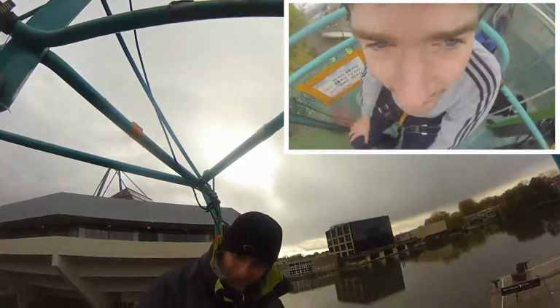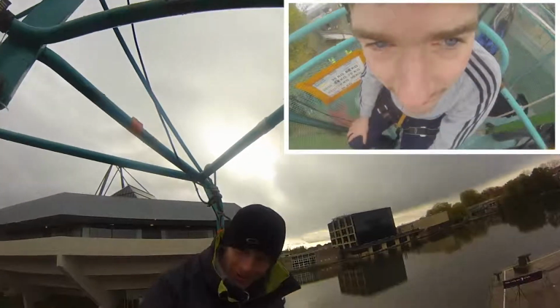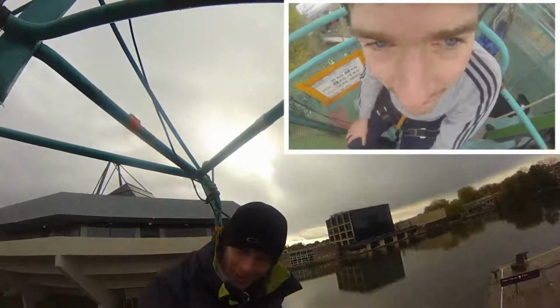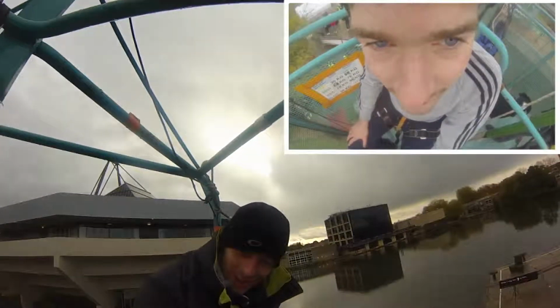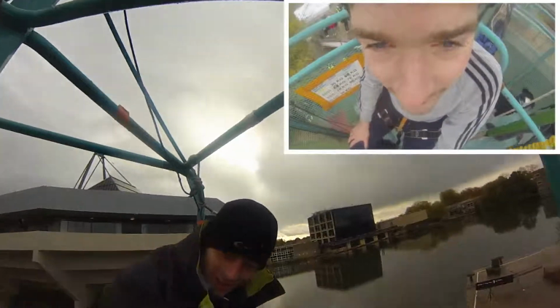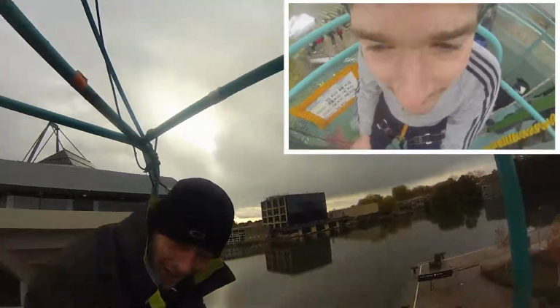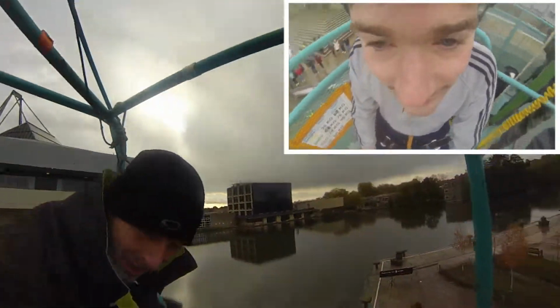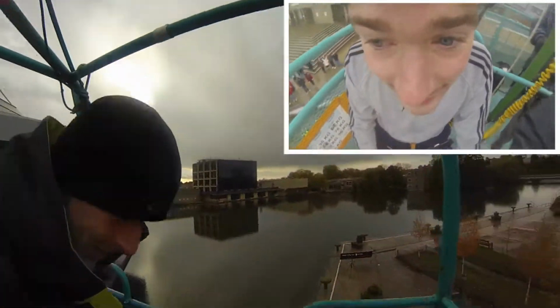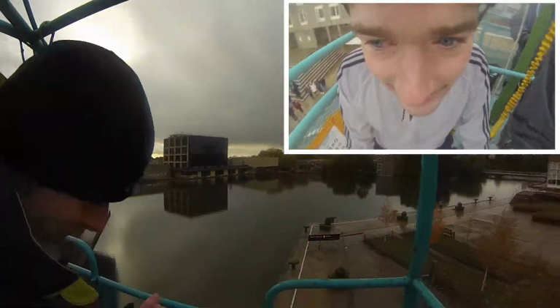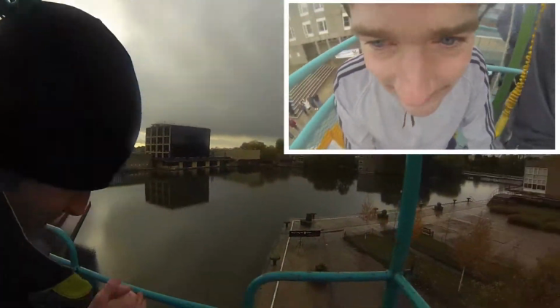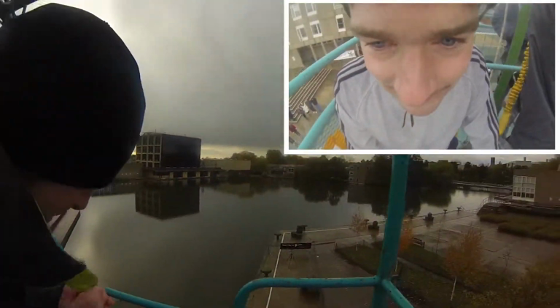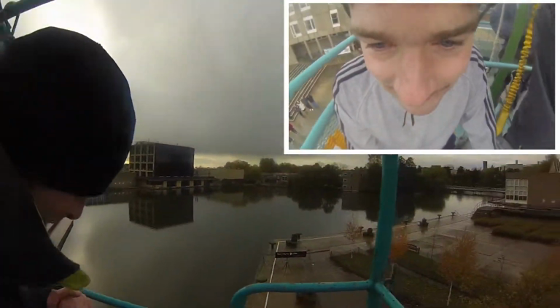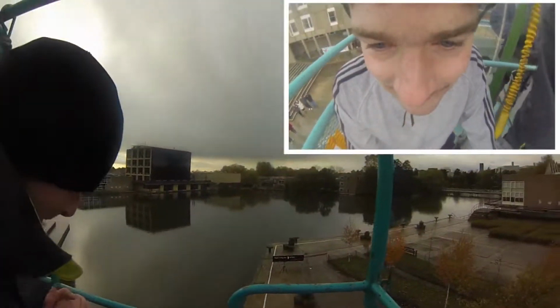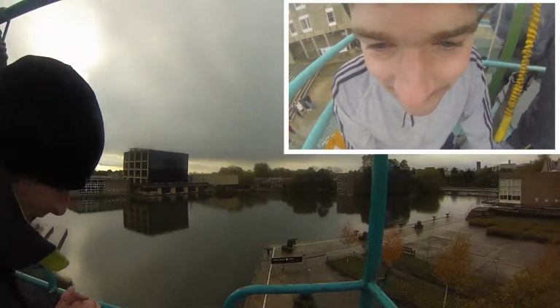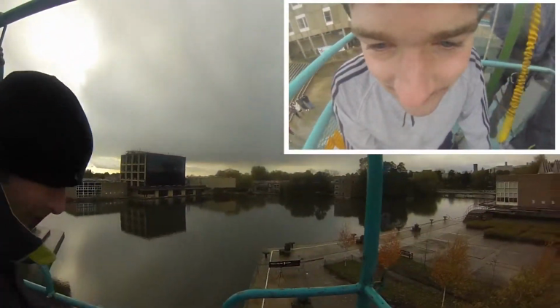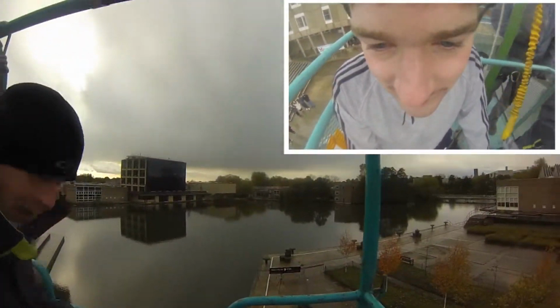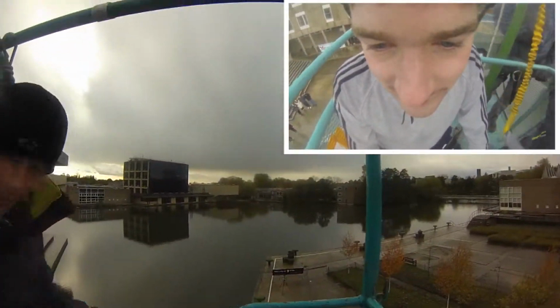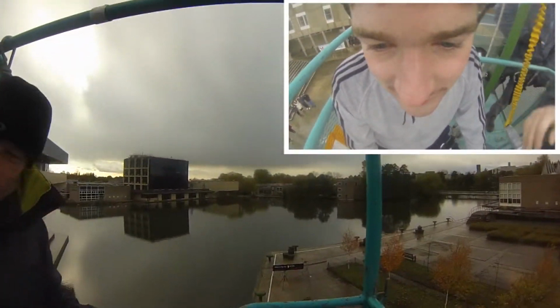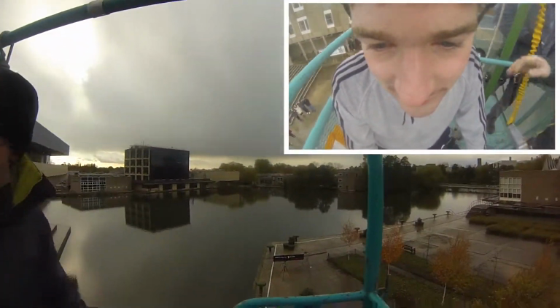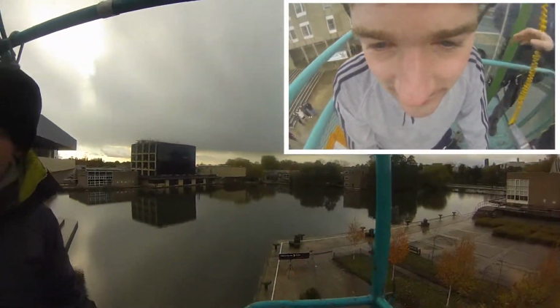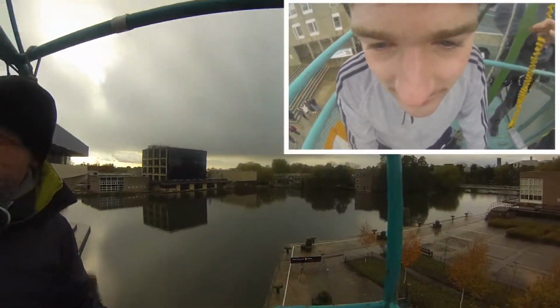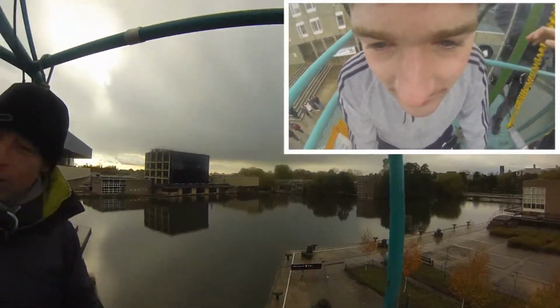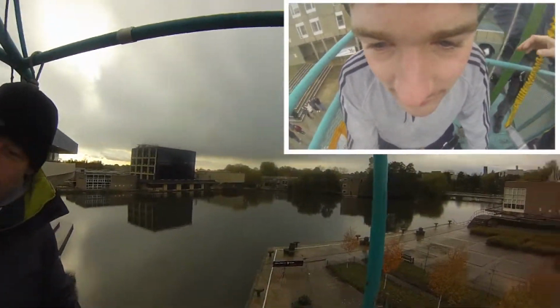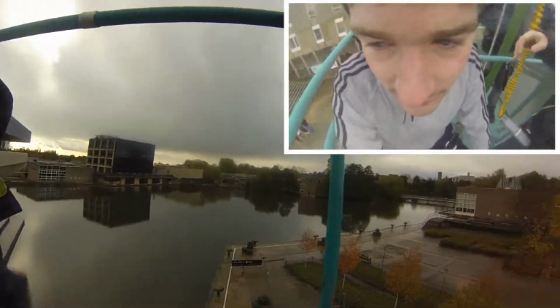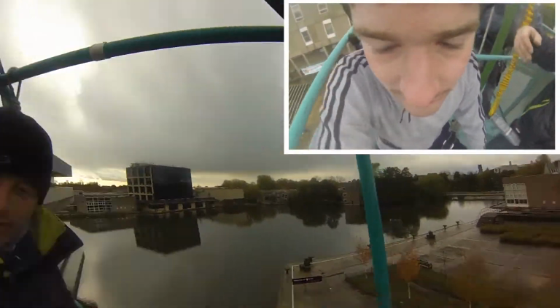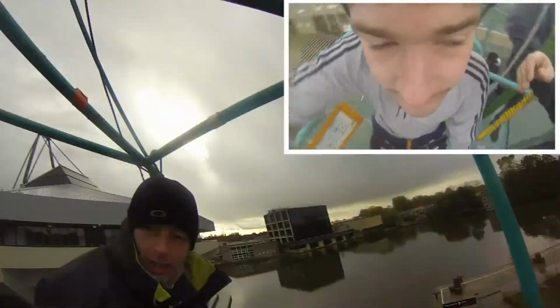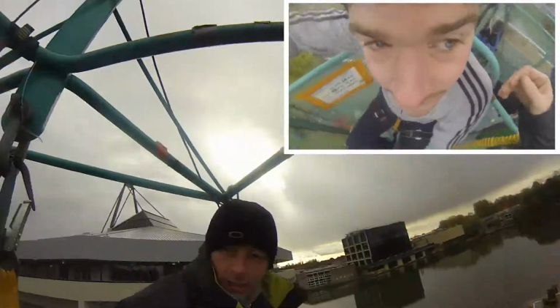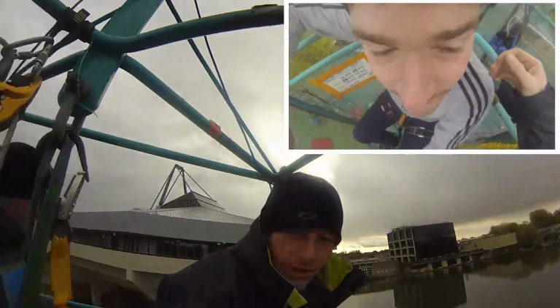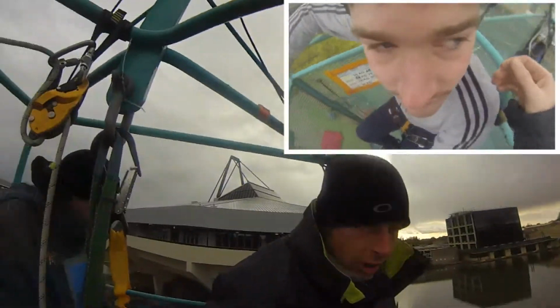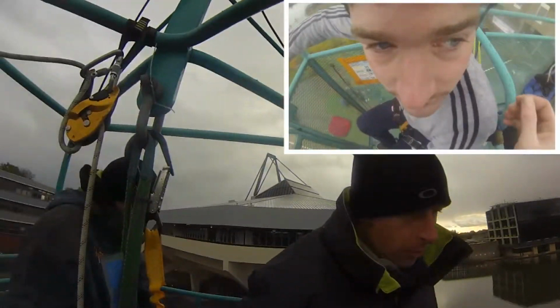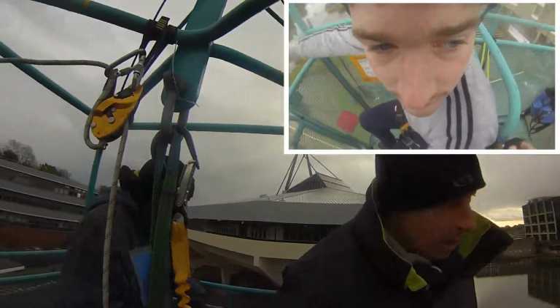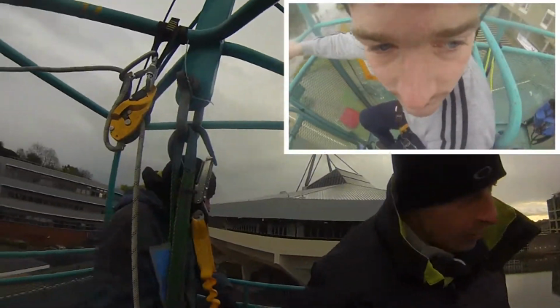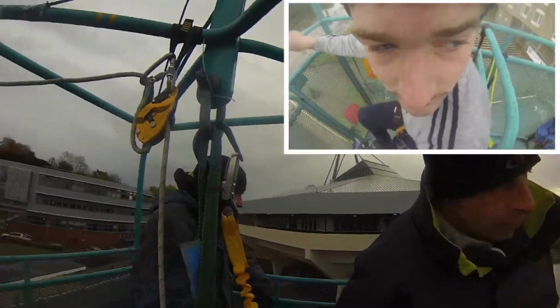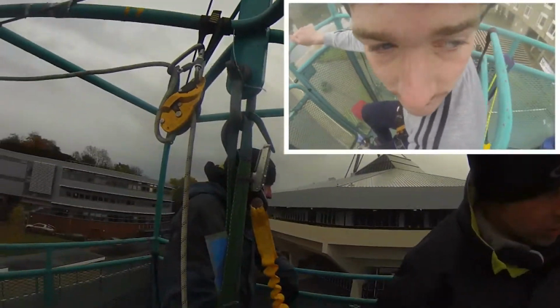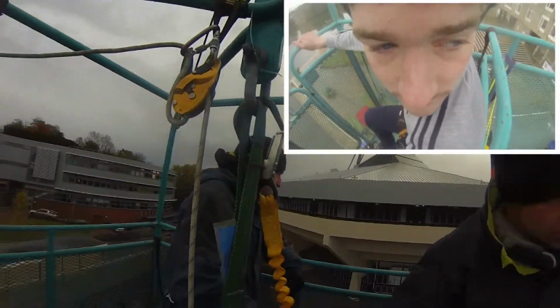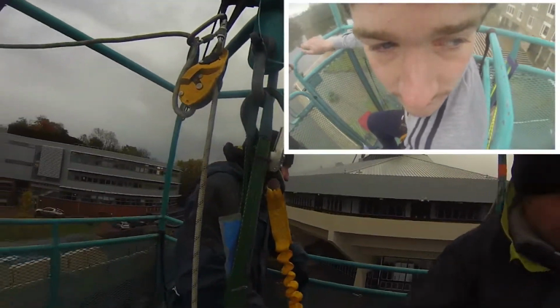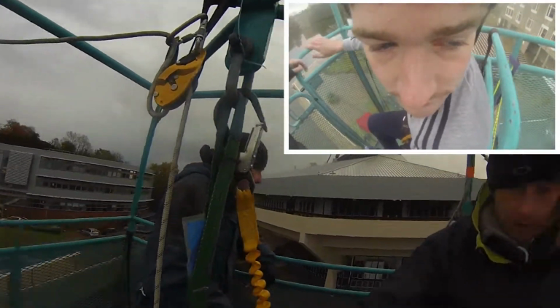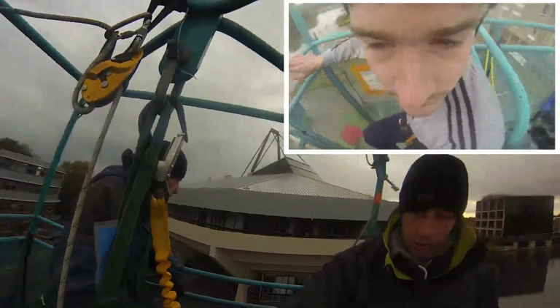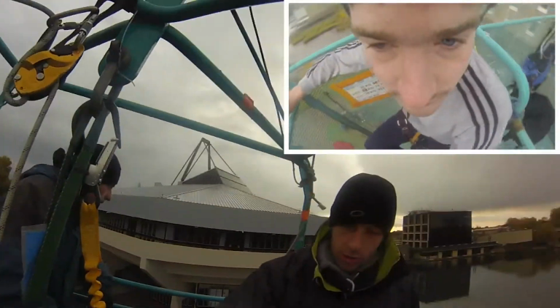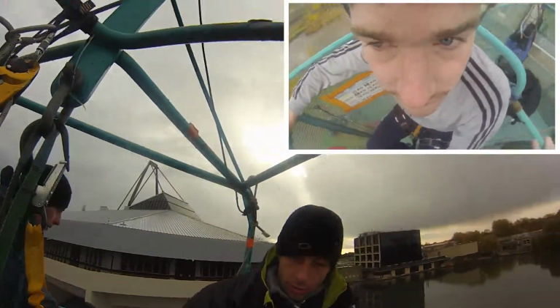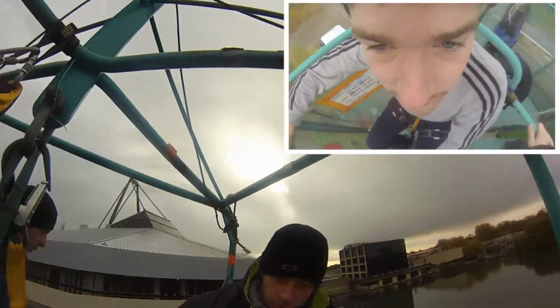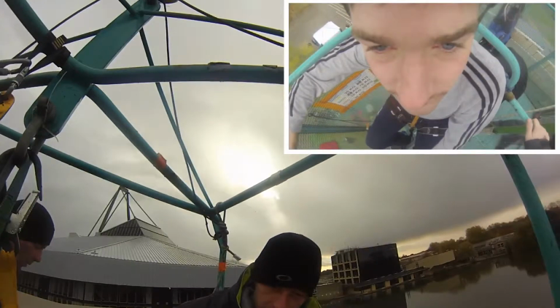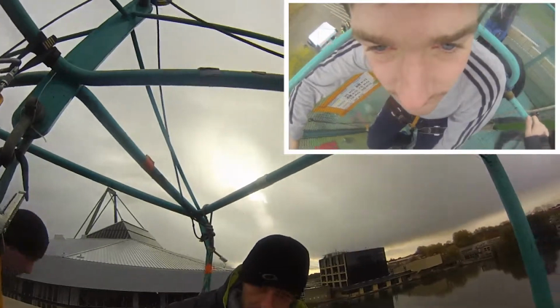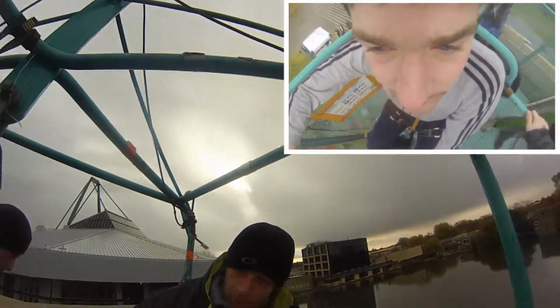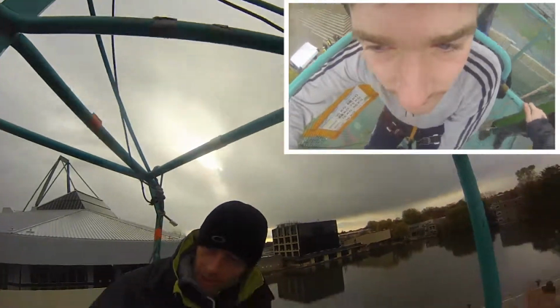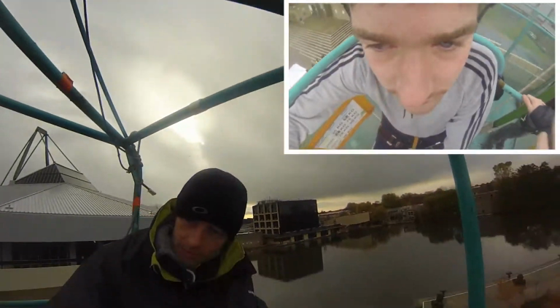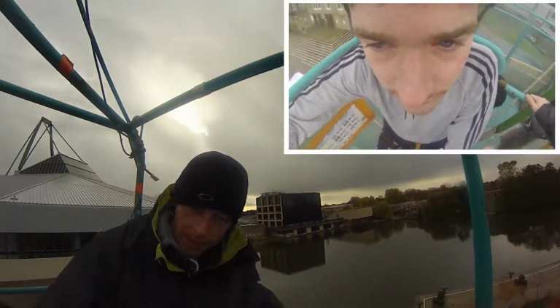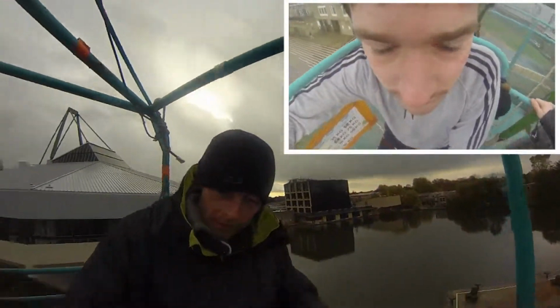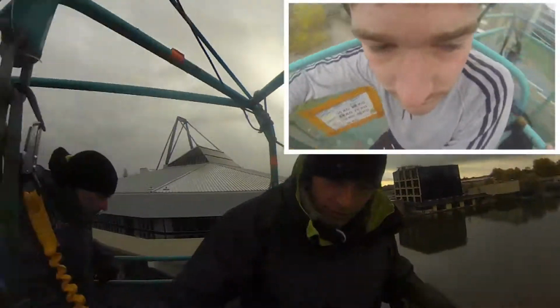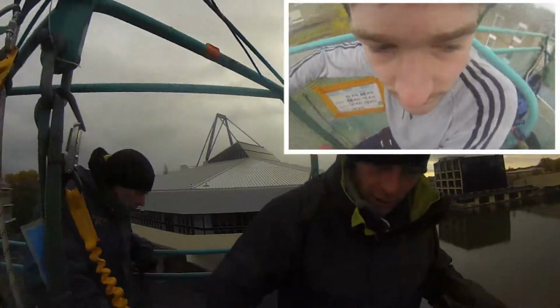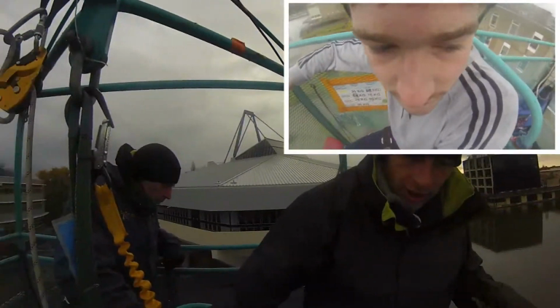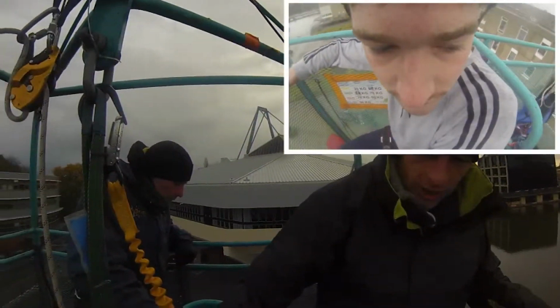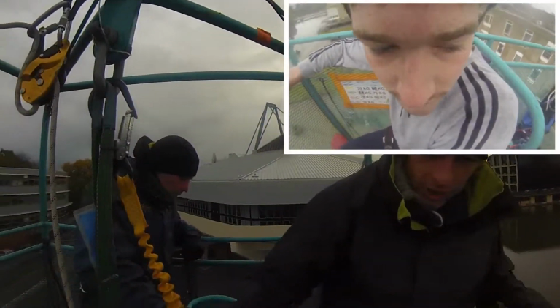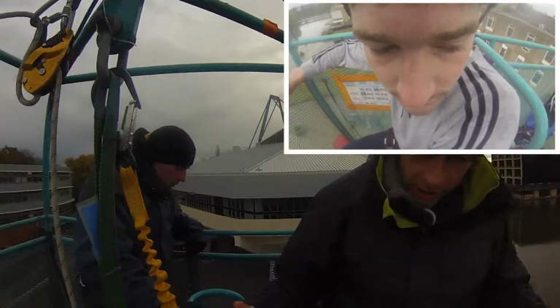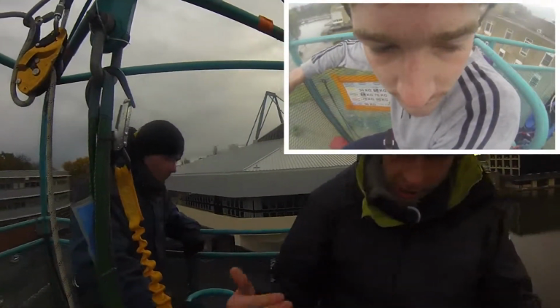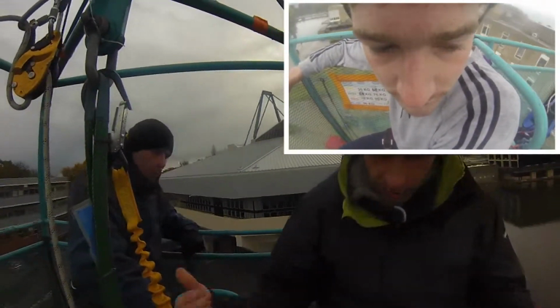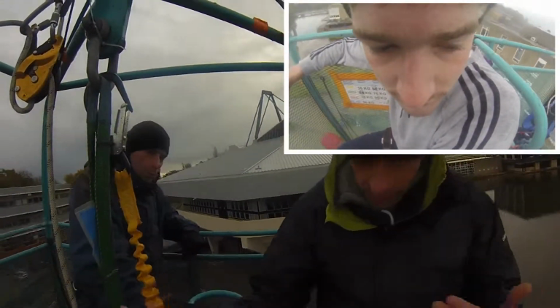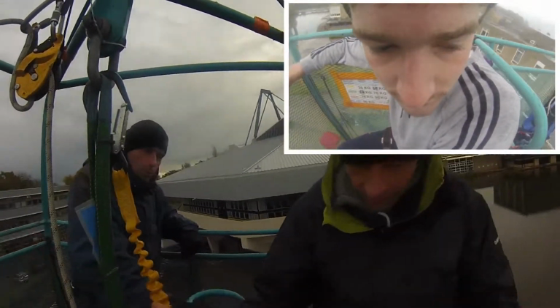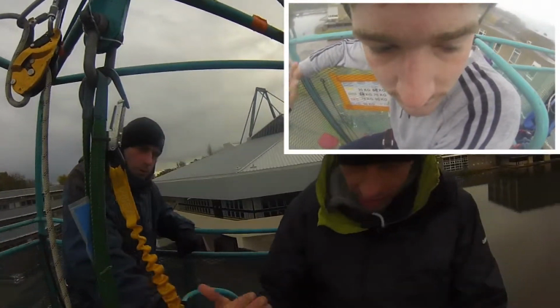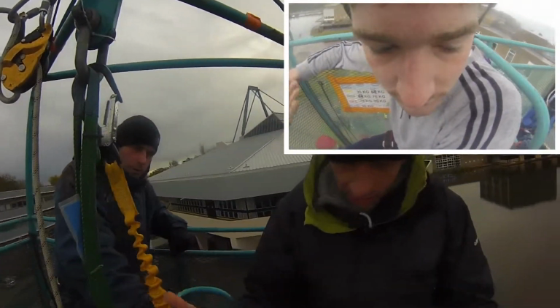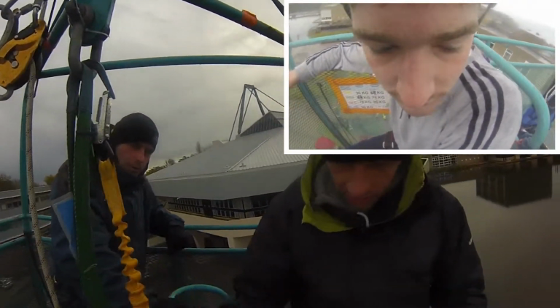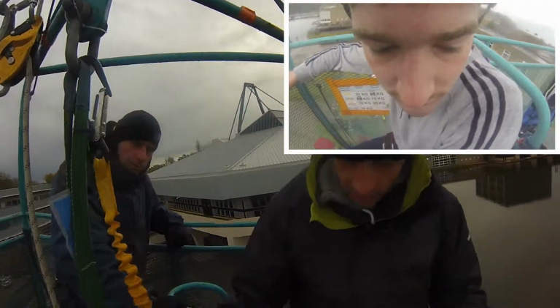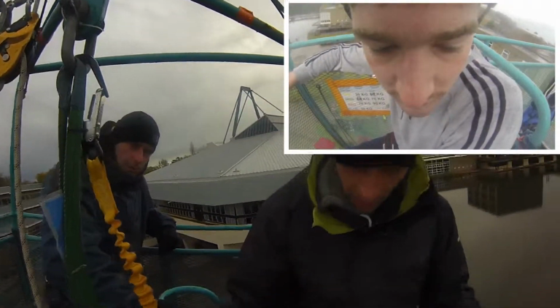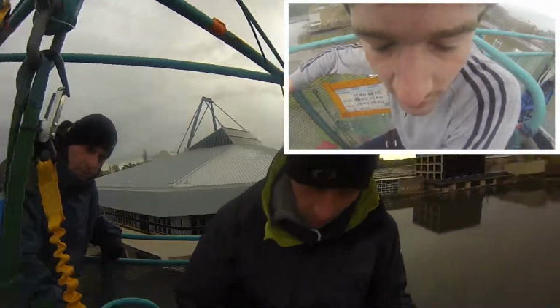First one then? Yeah. Superb mate. So what's going to happen — if you want to get up to the top, first thing we're going to do is put a stabiliser bar onto the cage to stop the cage spinning about.